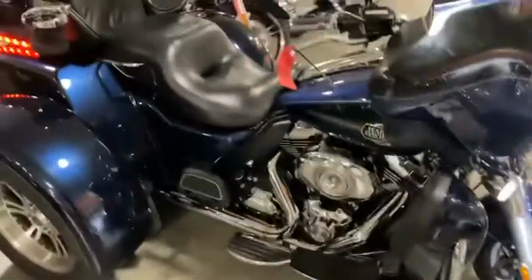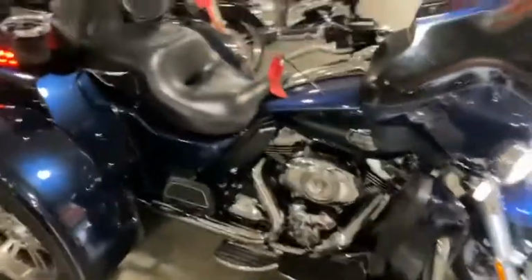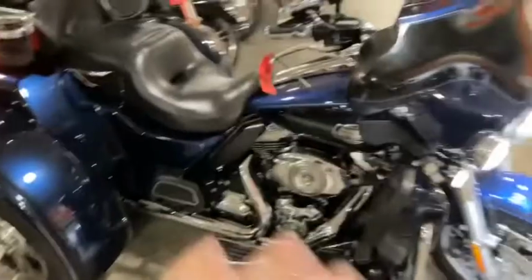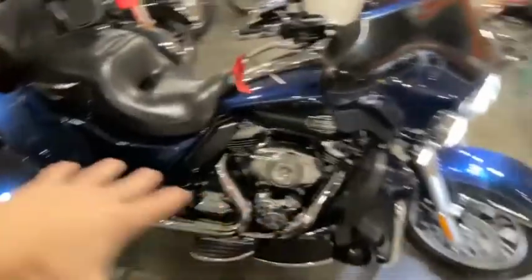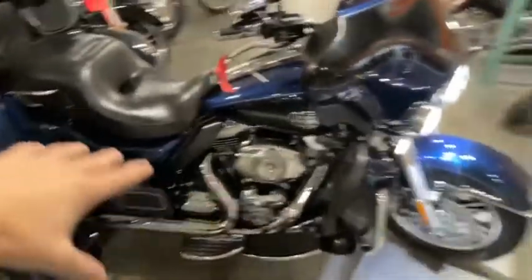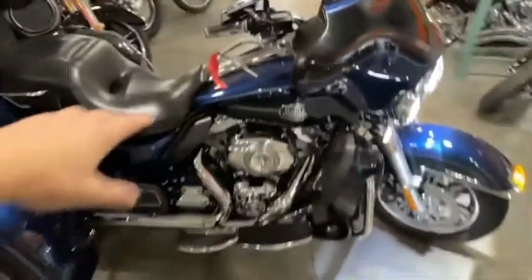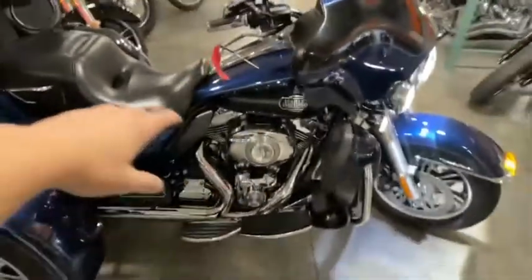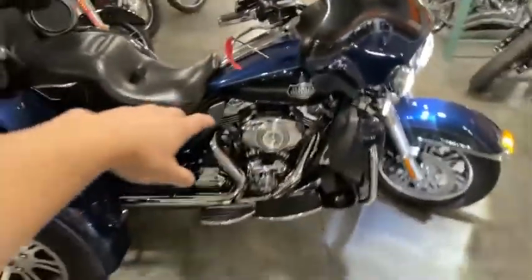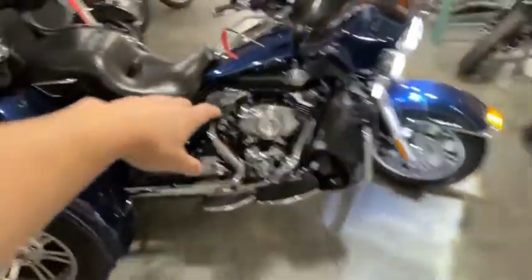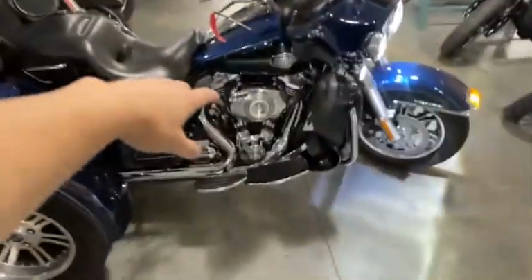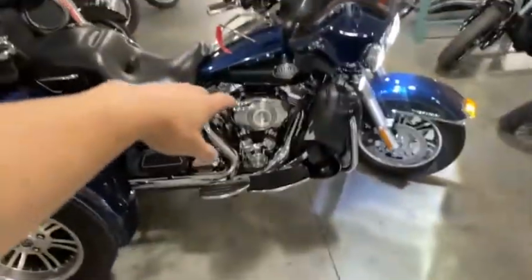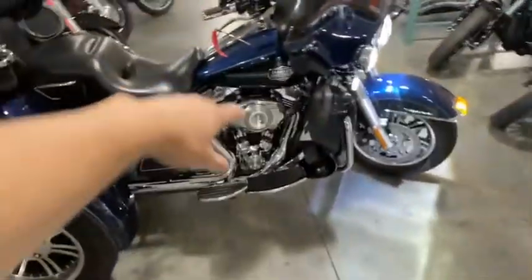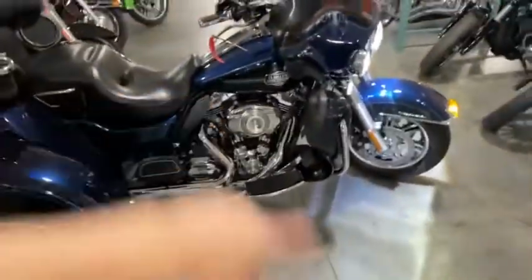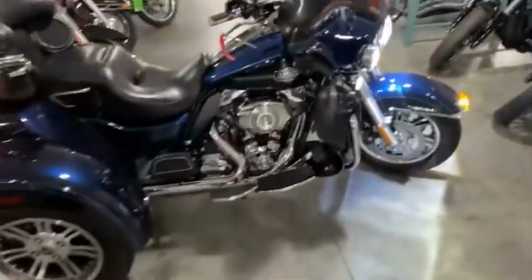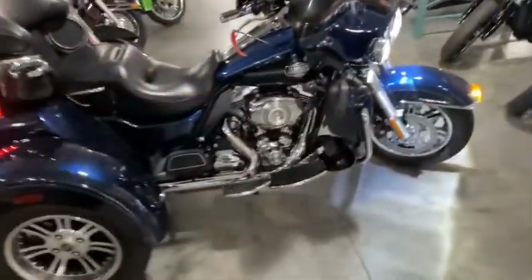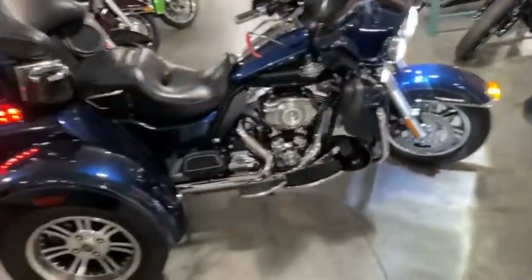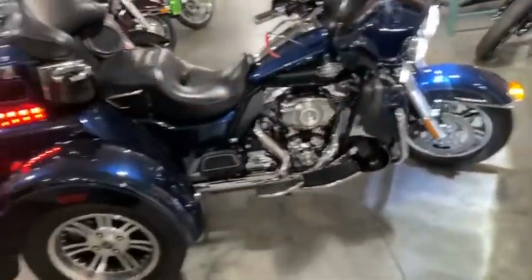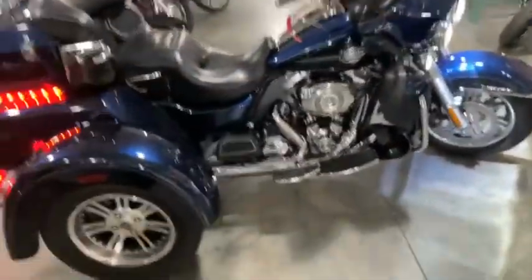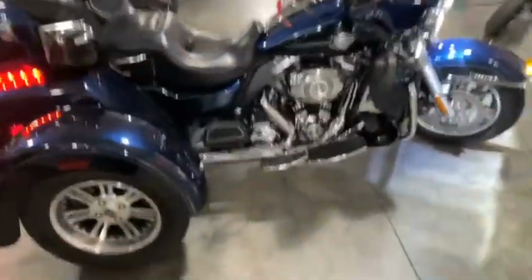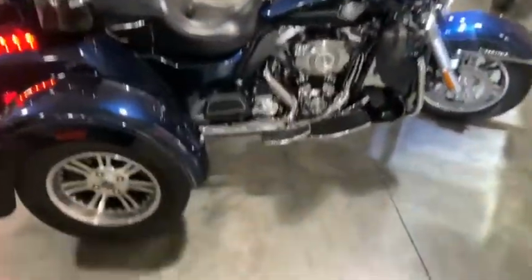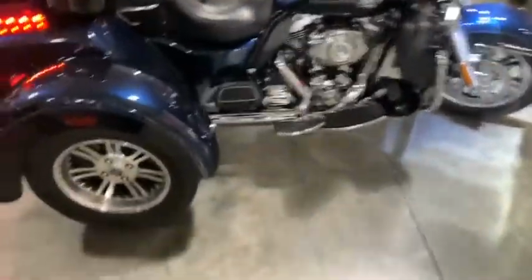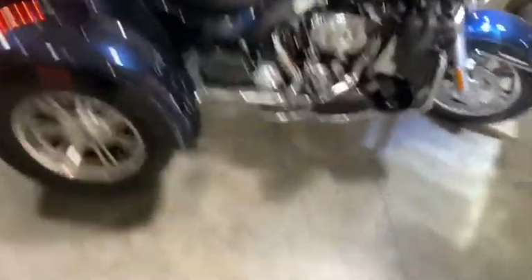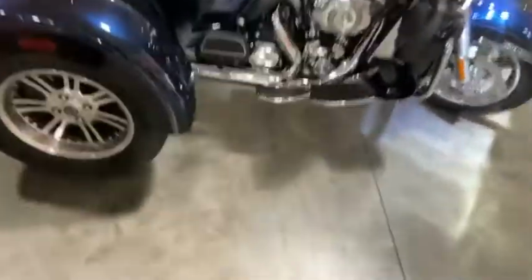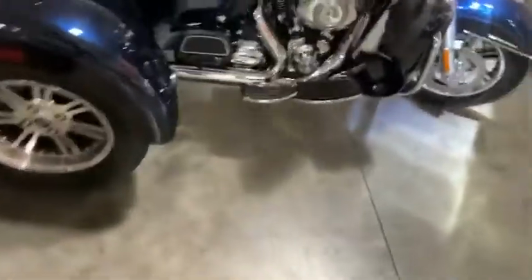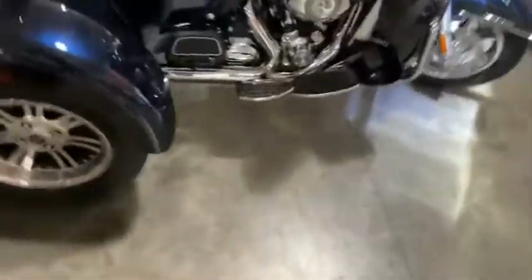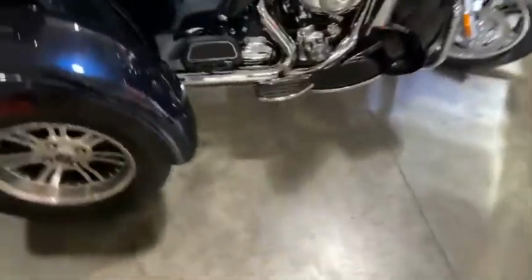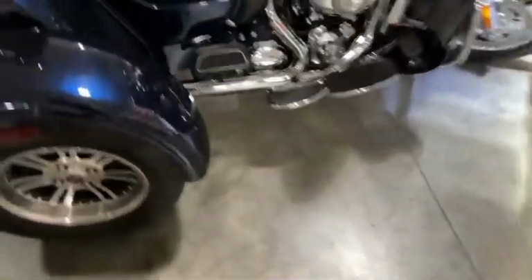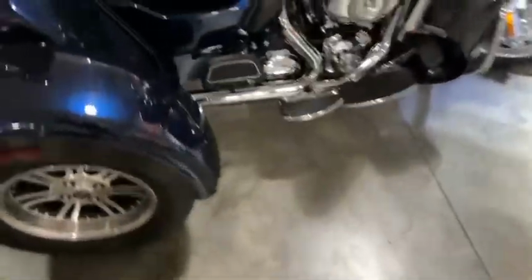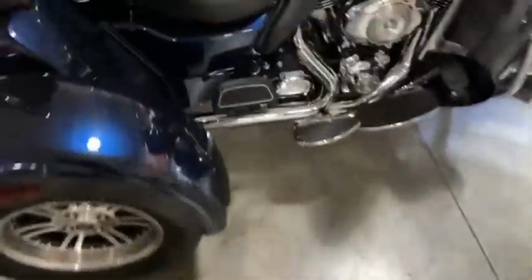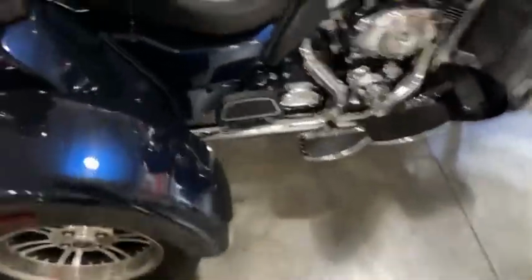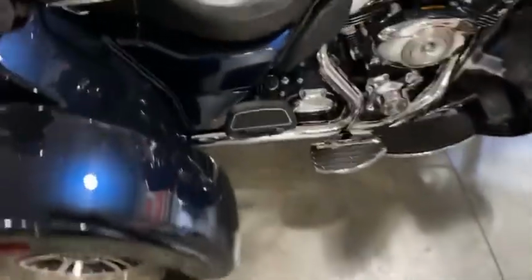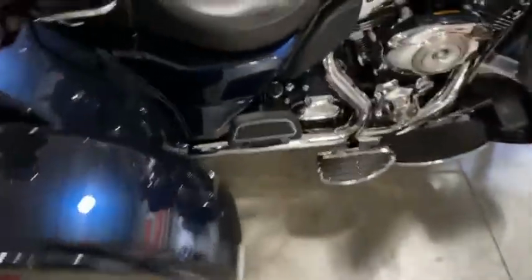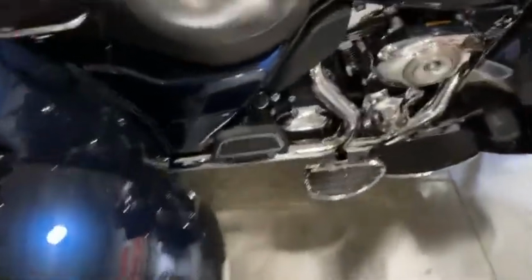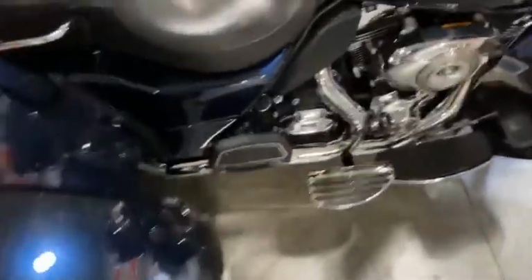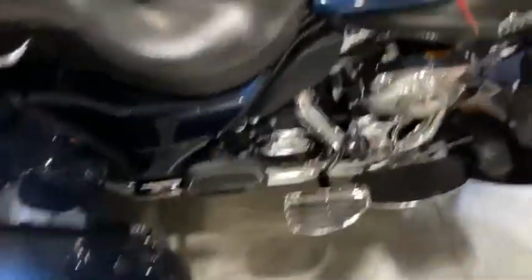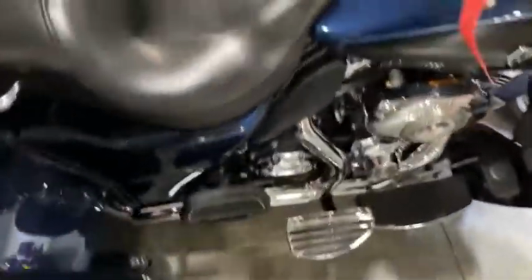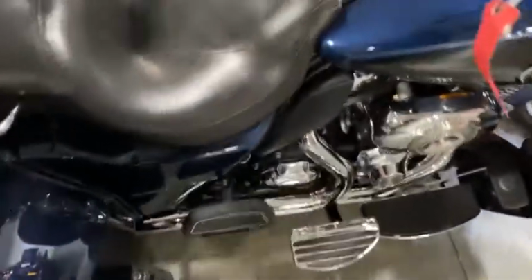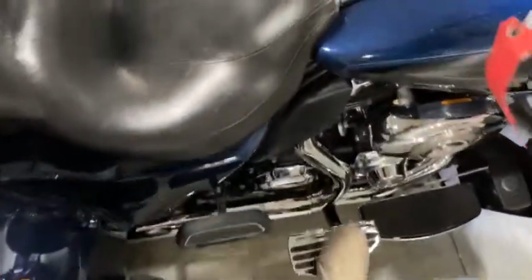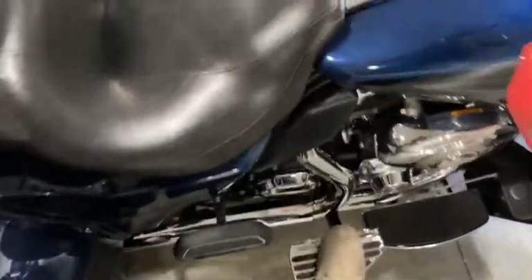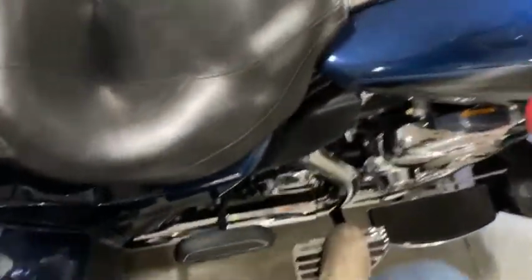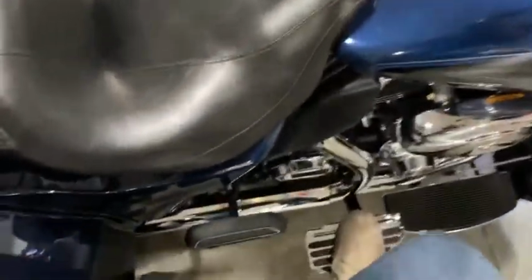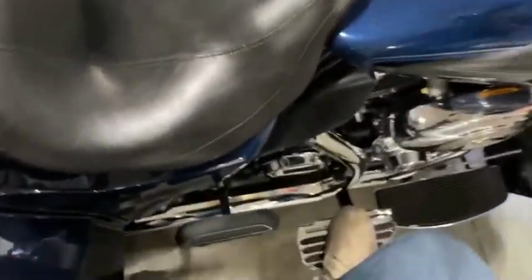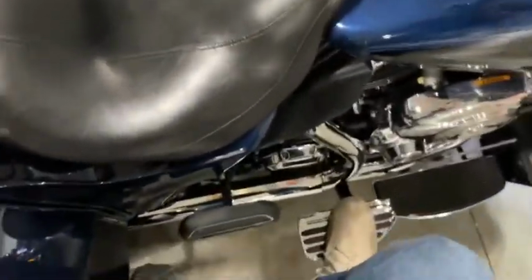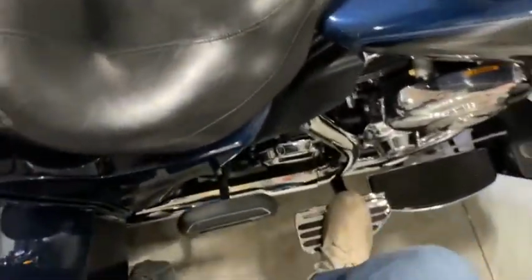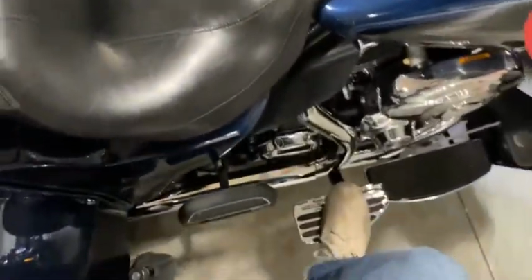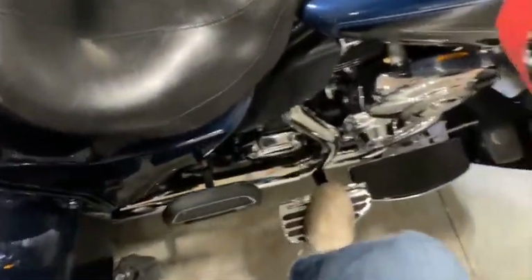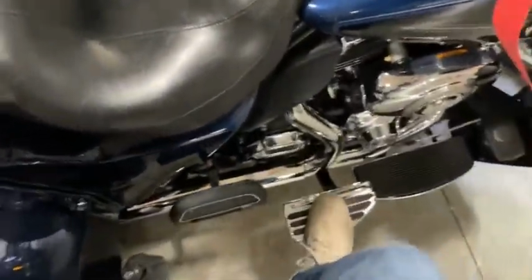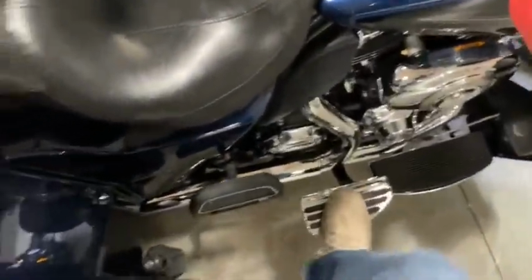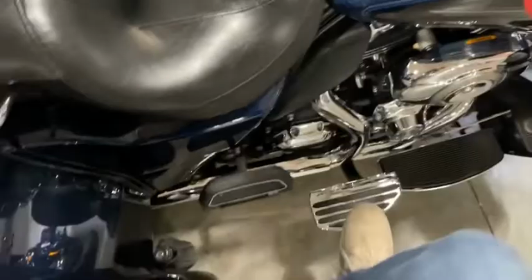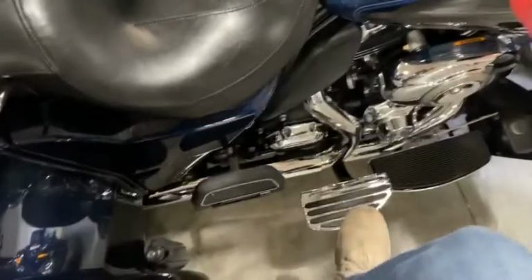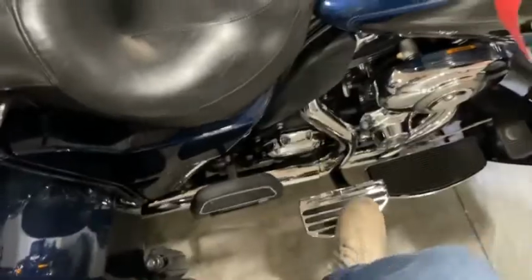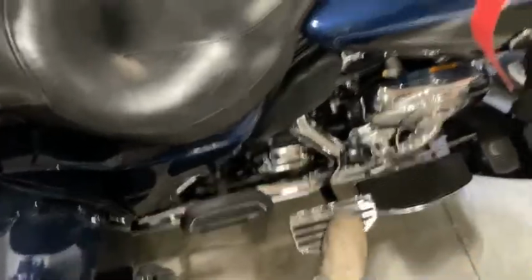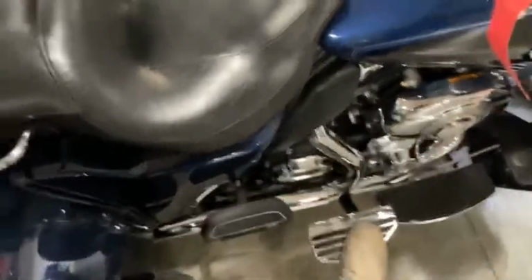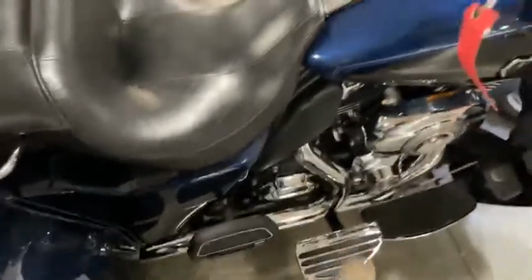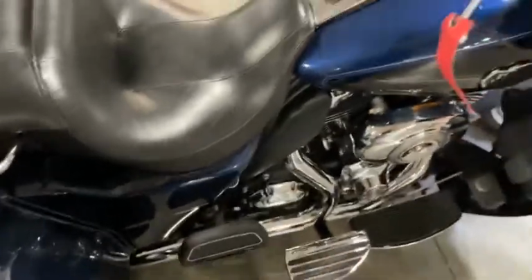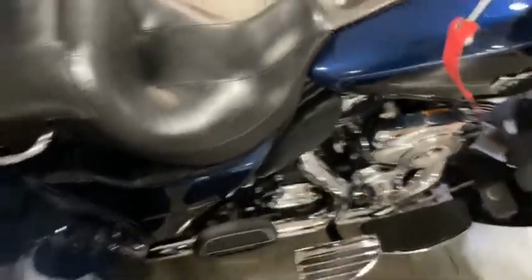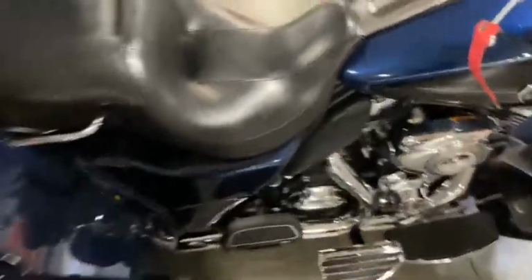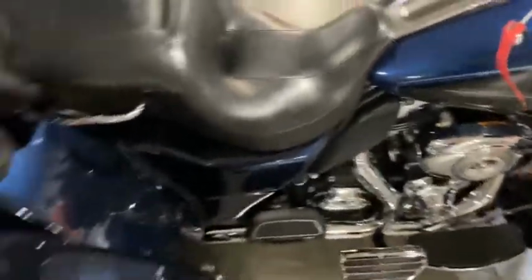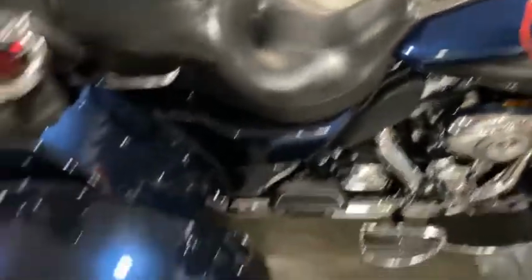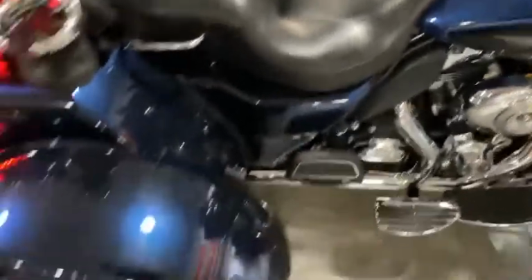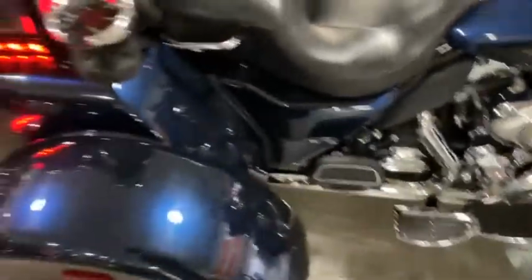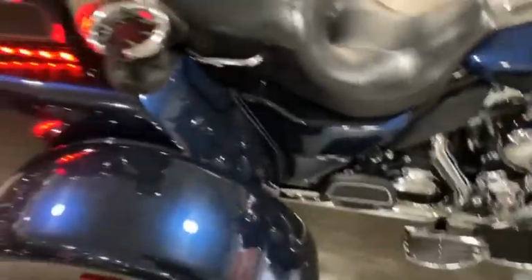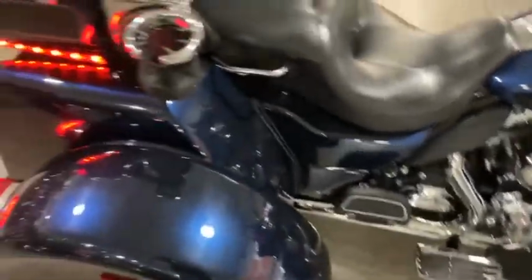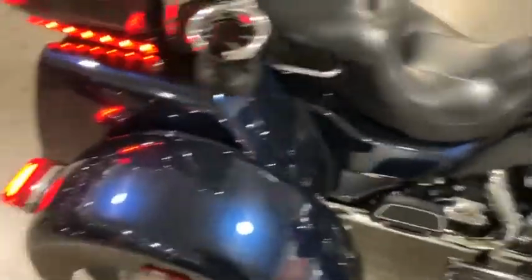It comes with that 103 Twin Cam, six-speed, as well as these steps right here being able to support all the weight that you could put on it.